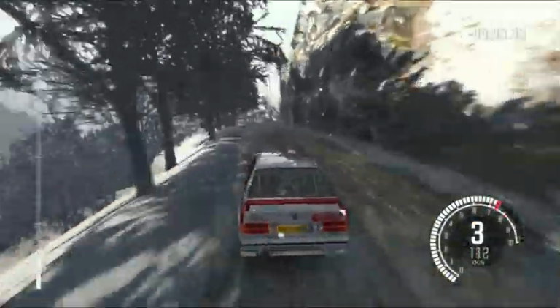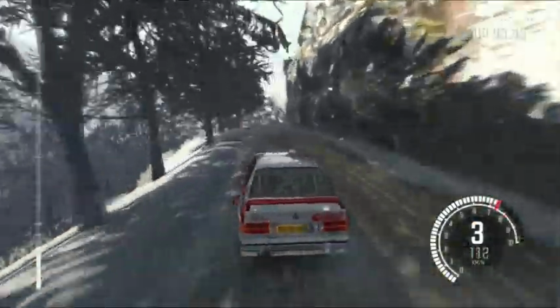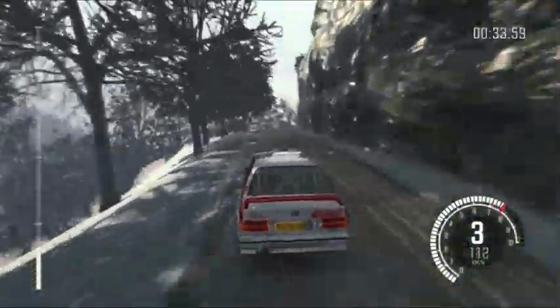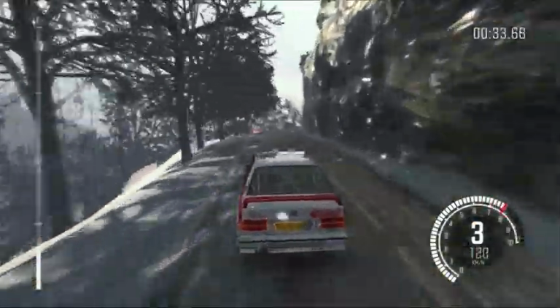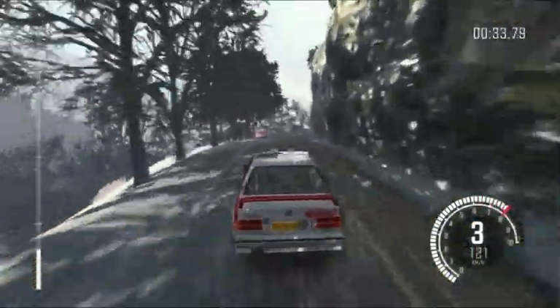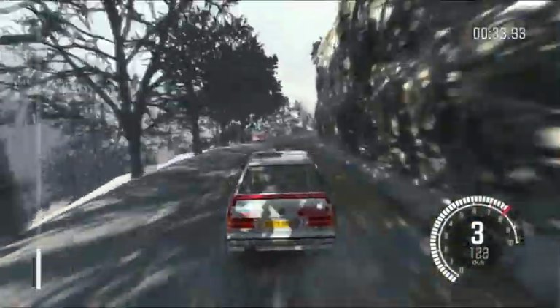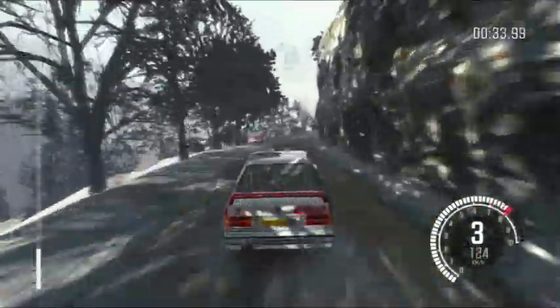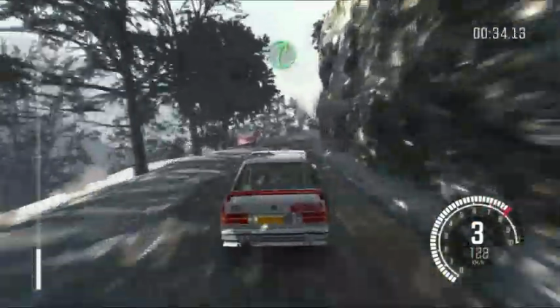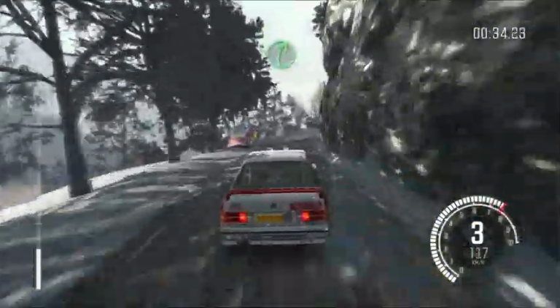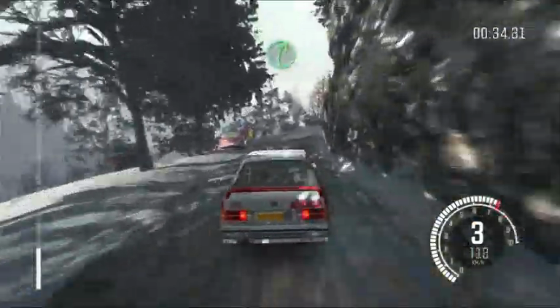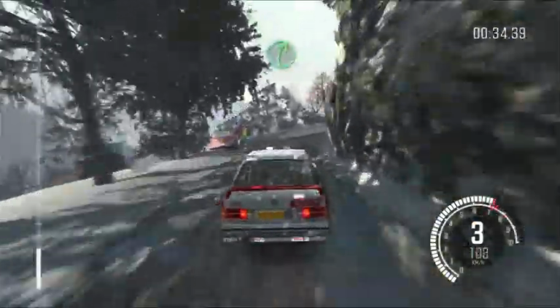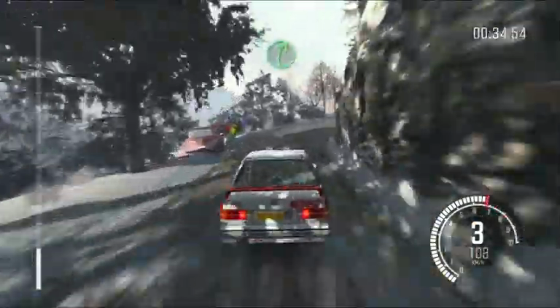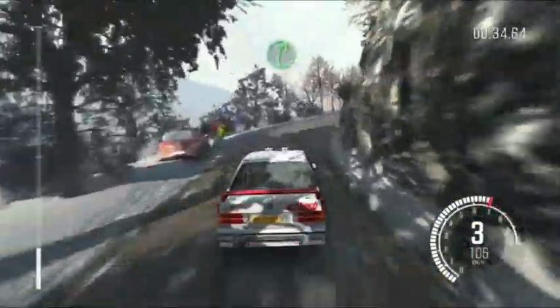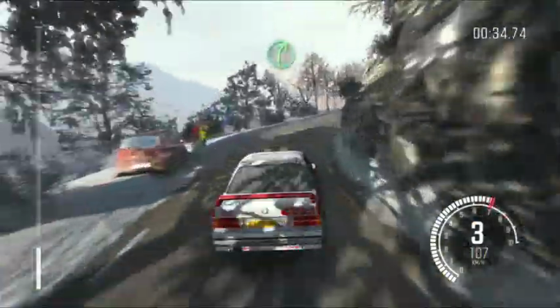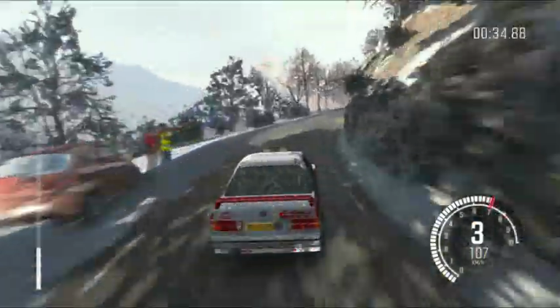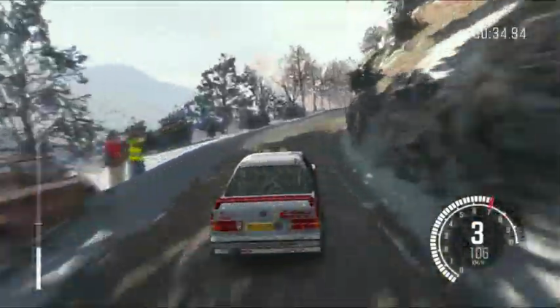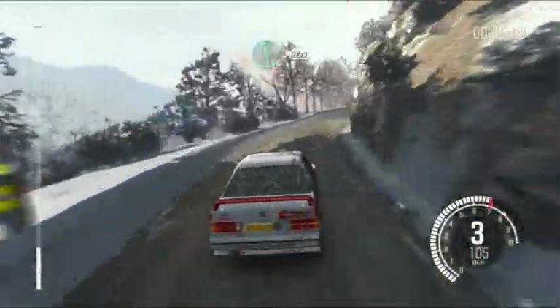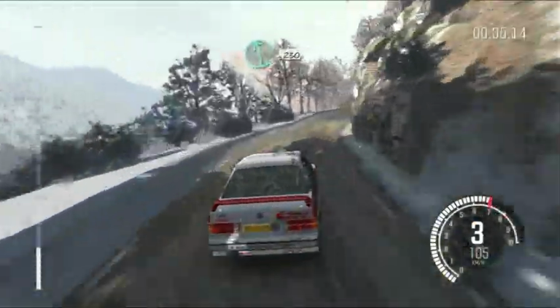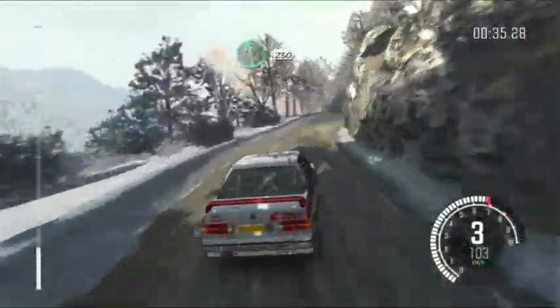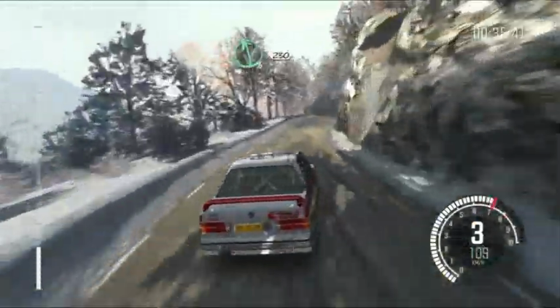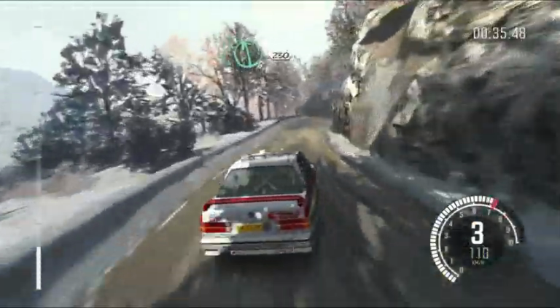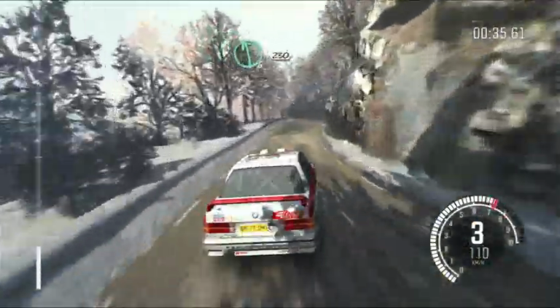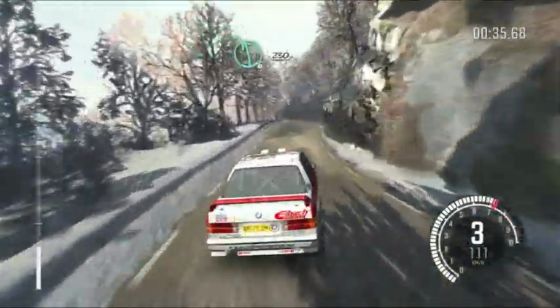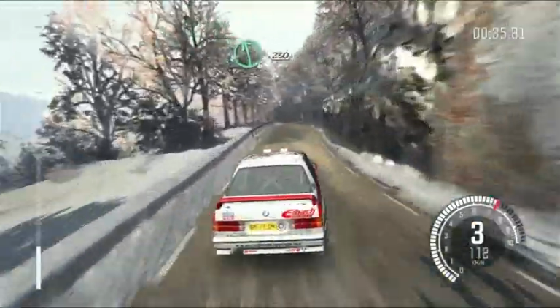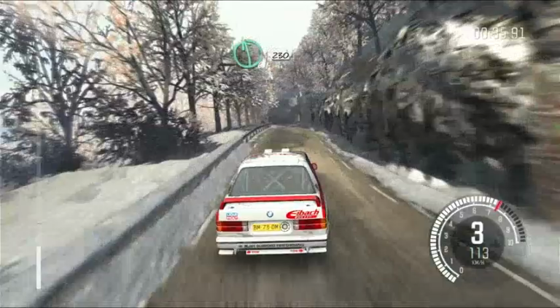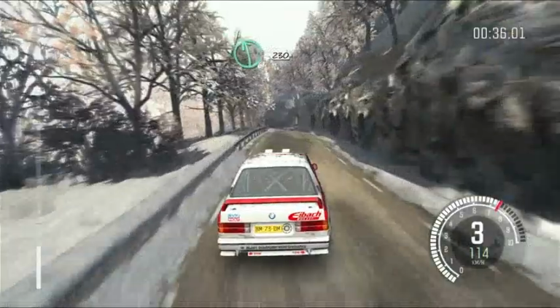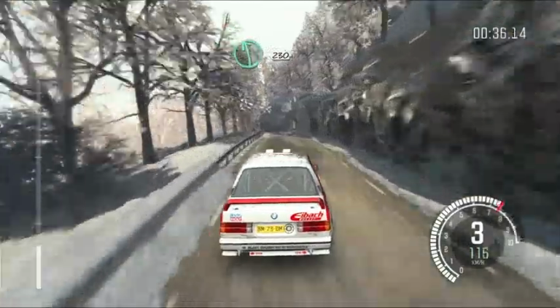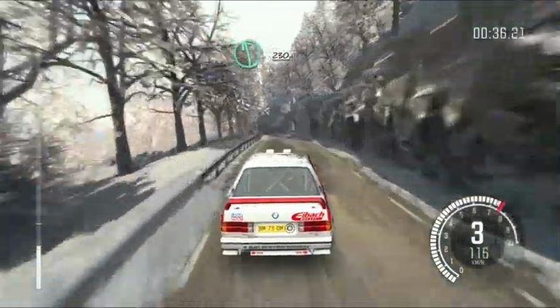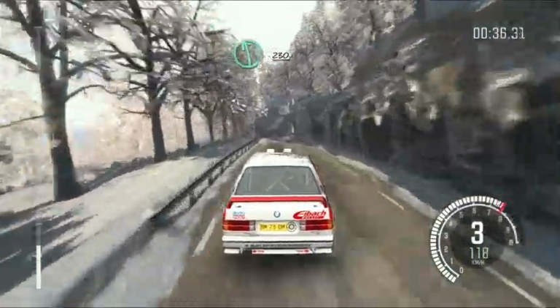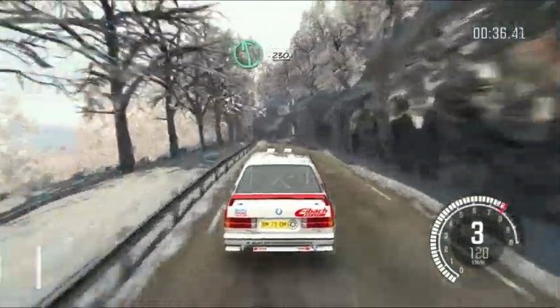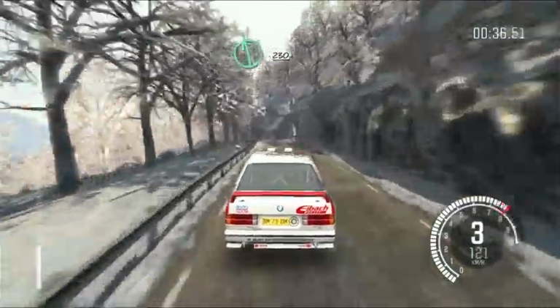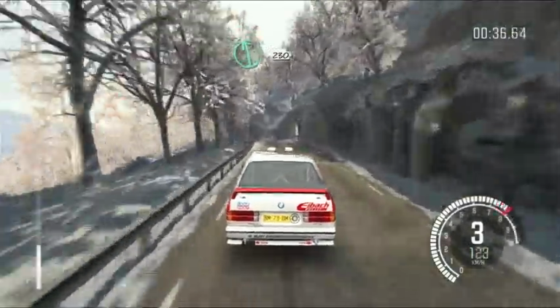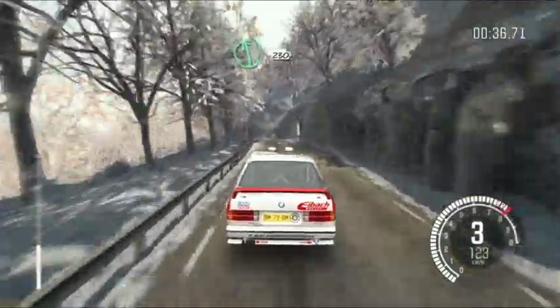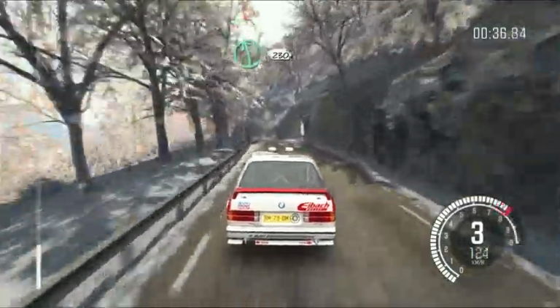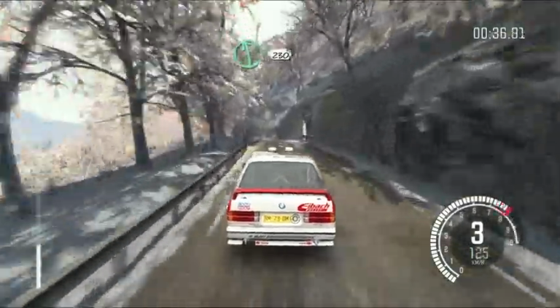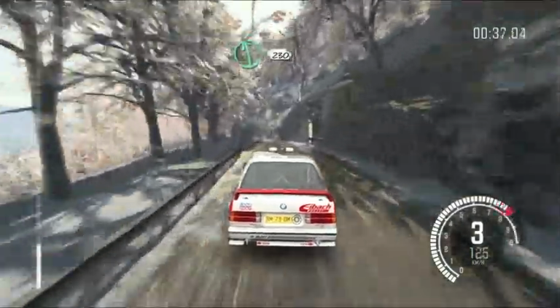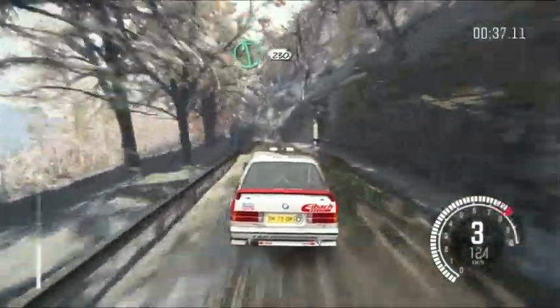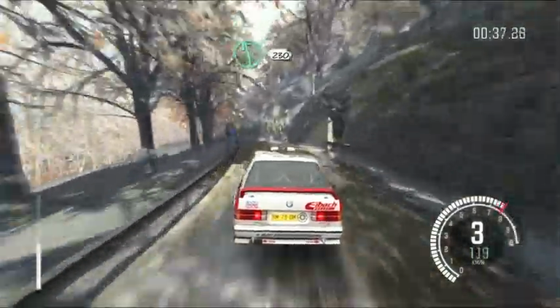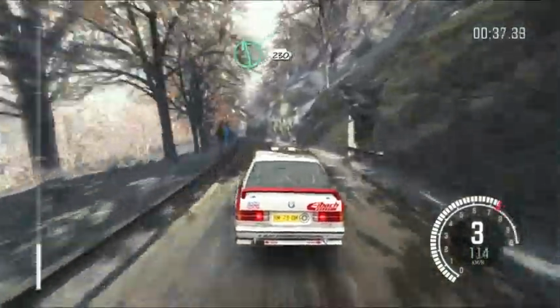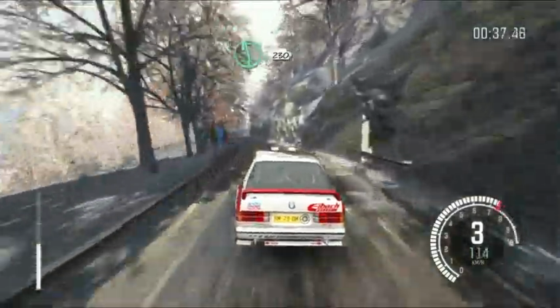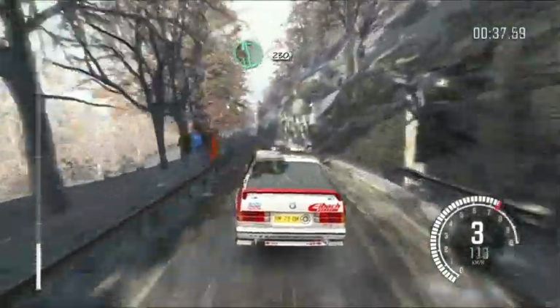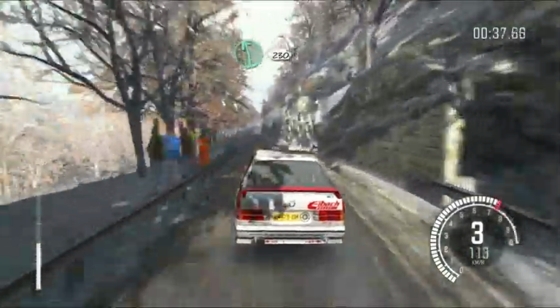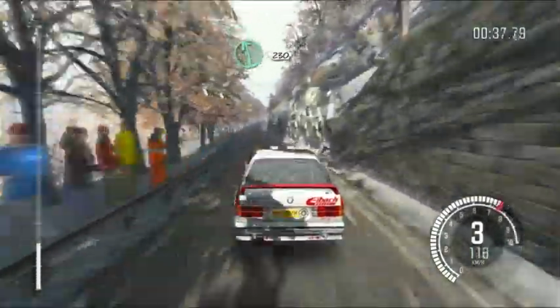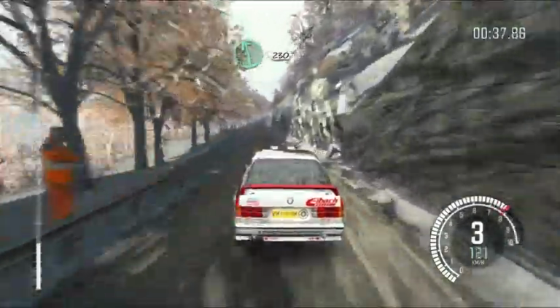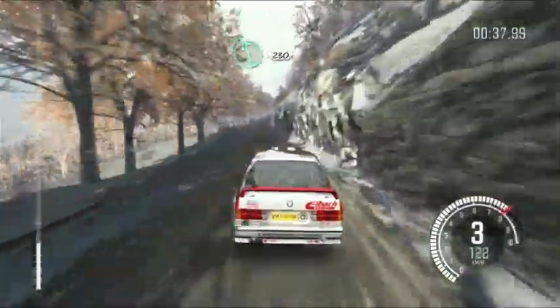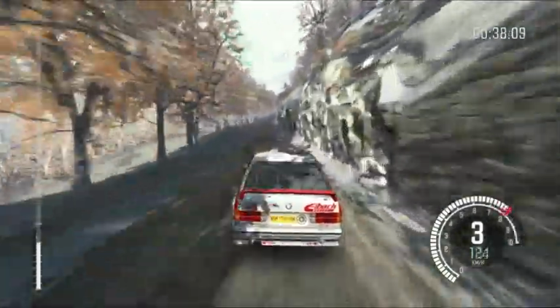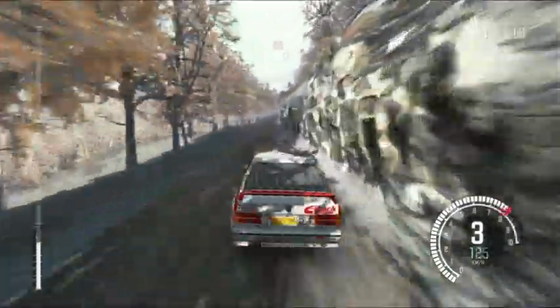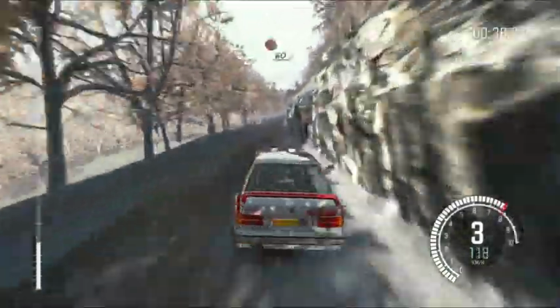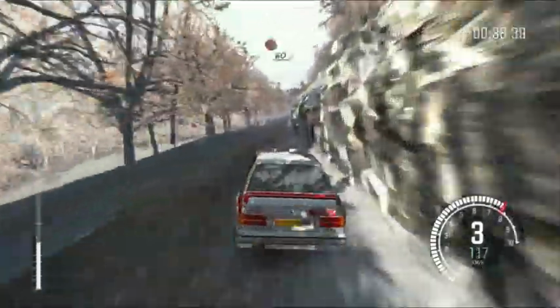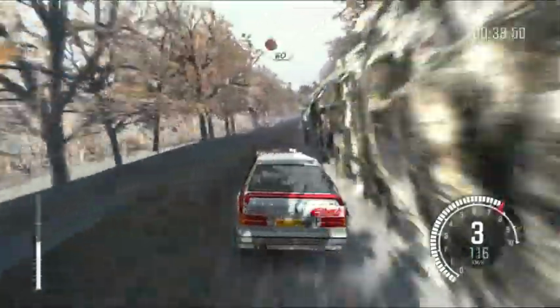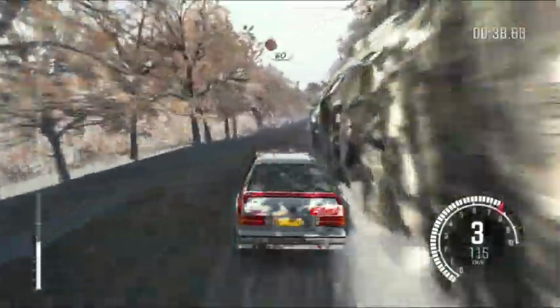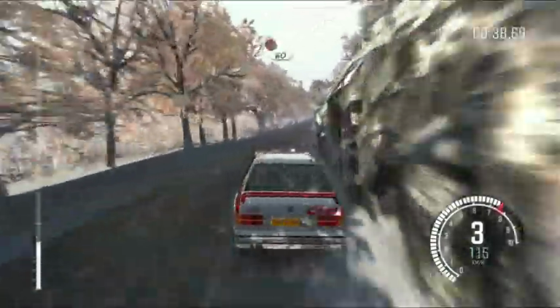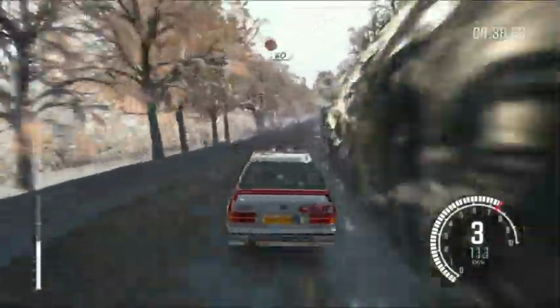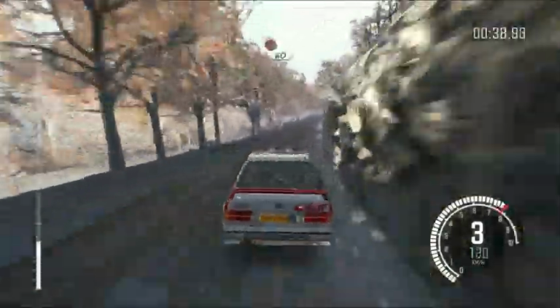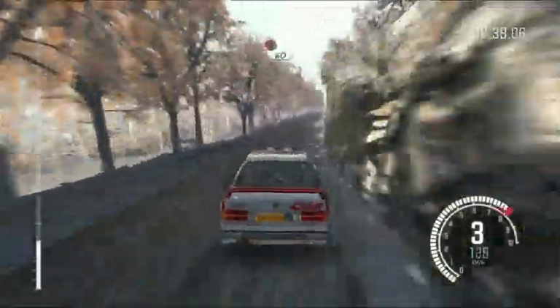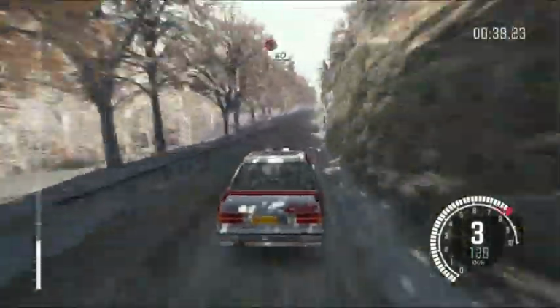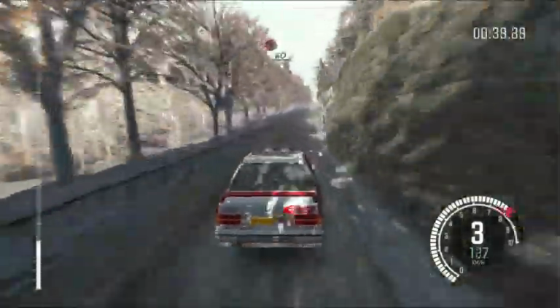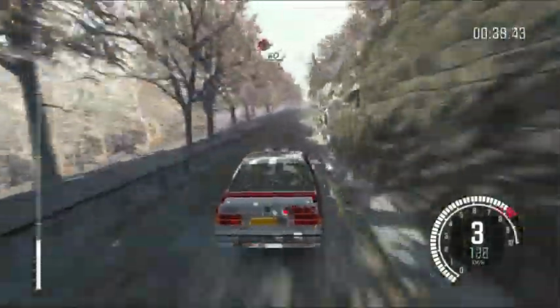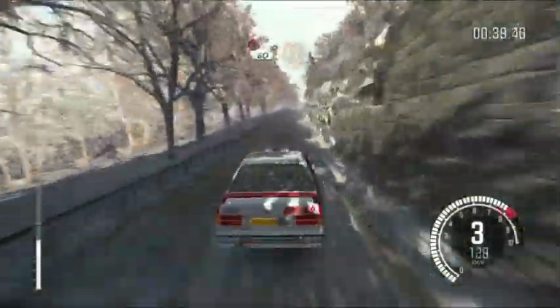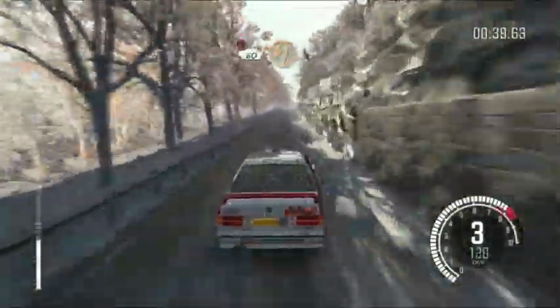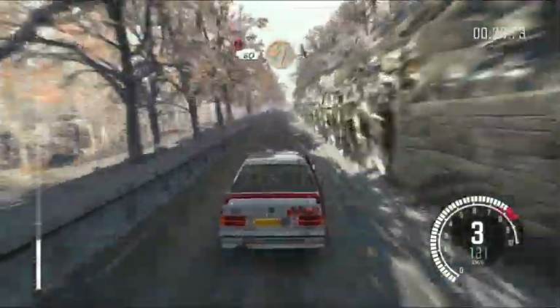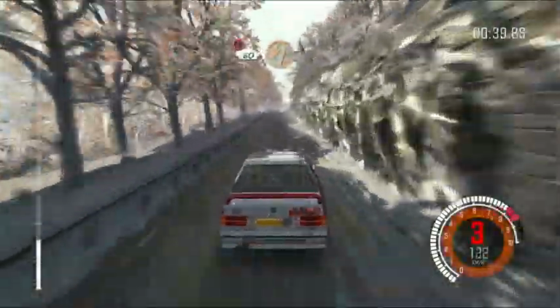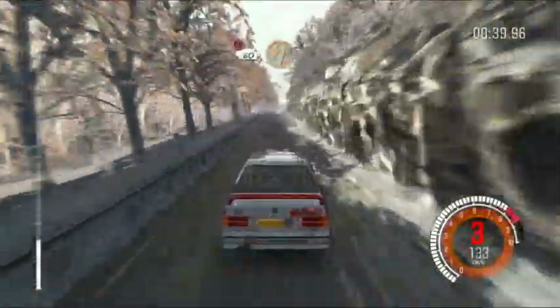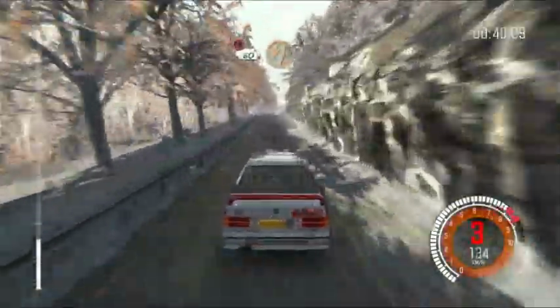Into right 5, long, and left 6. 230, crest, caution braking, 60, hairpin left.